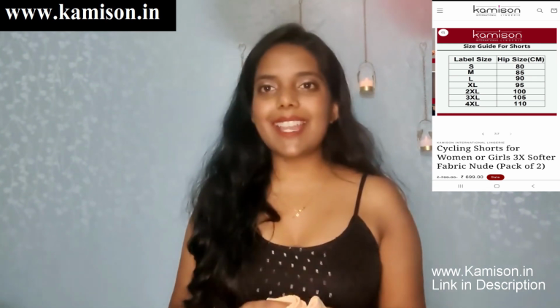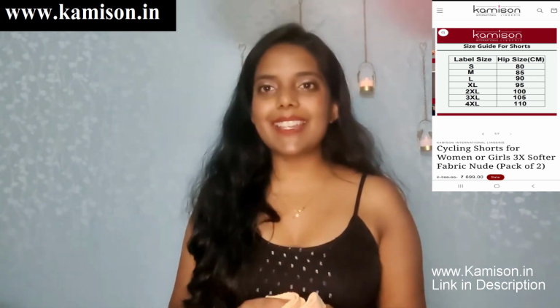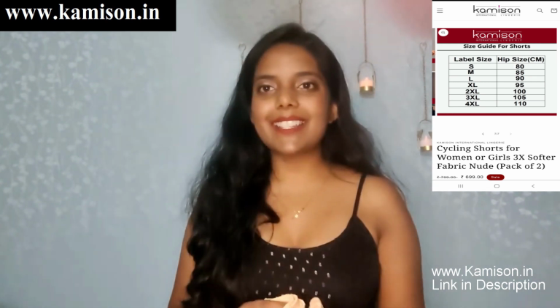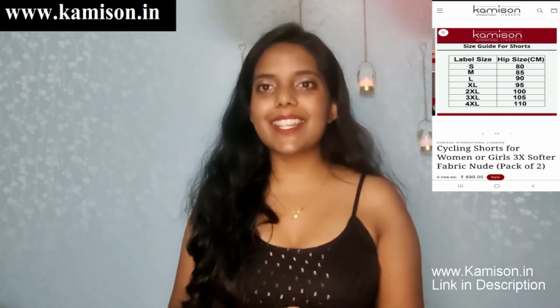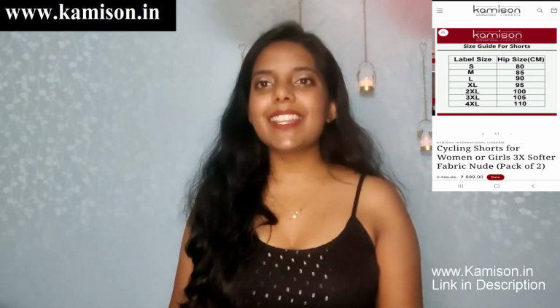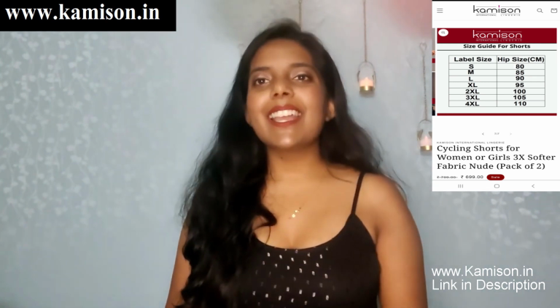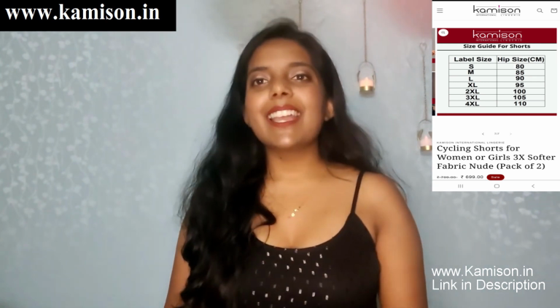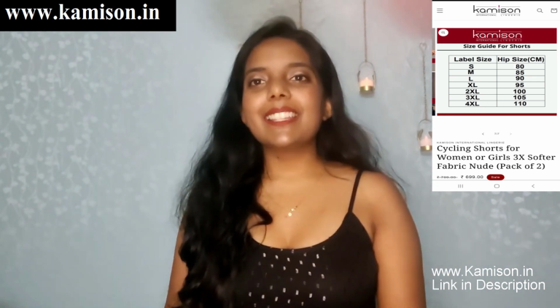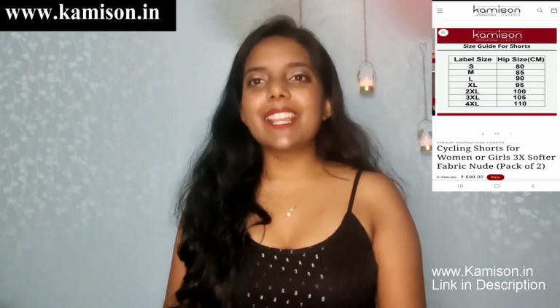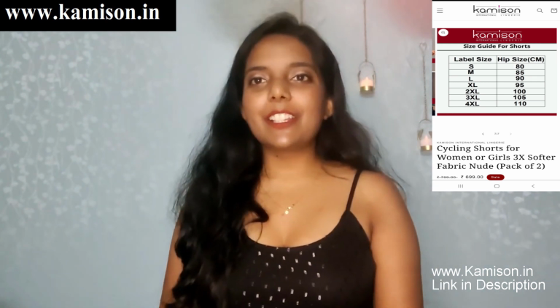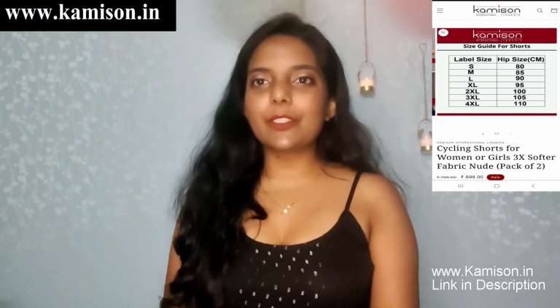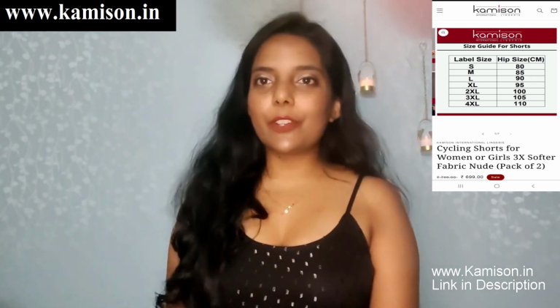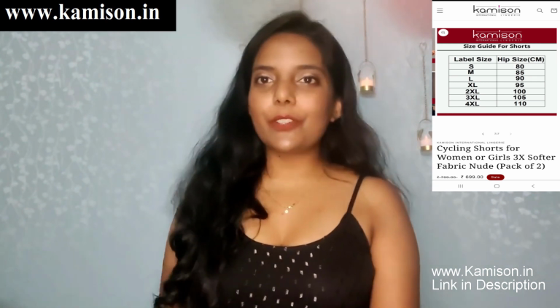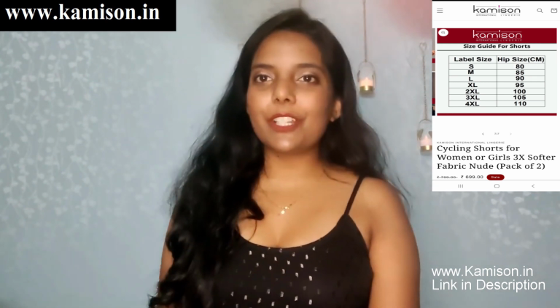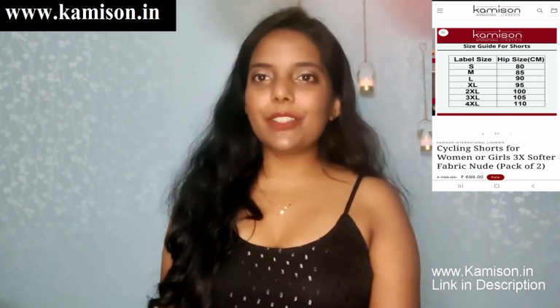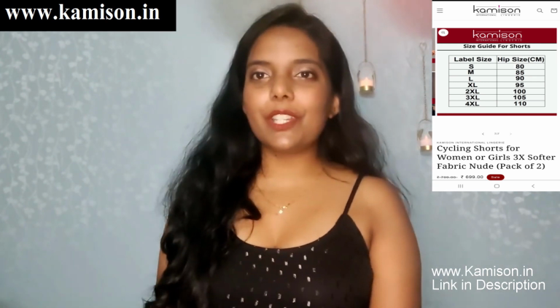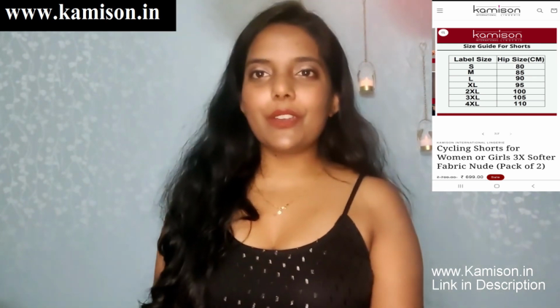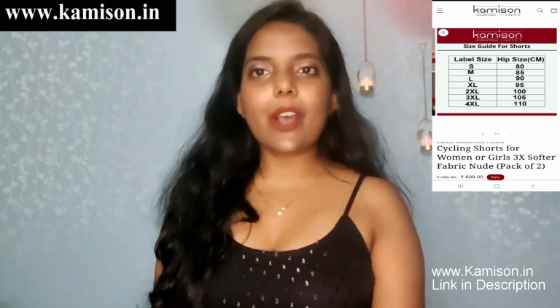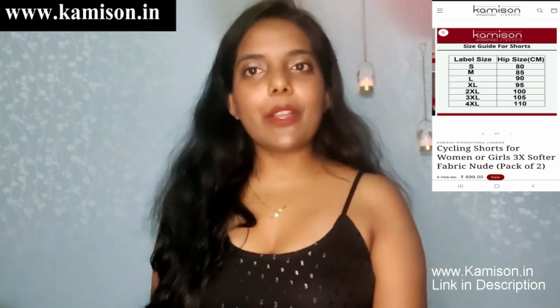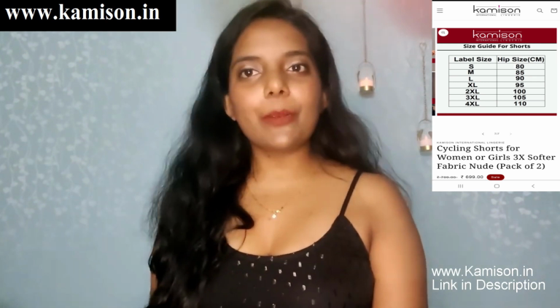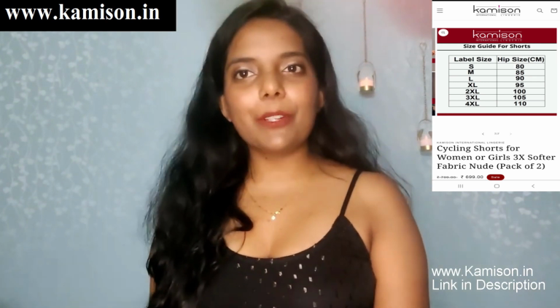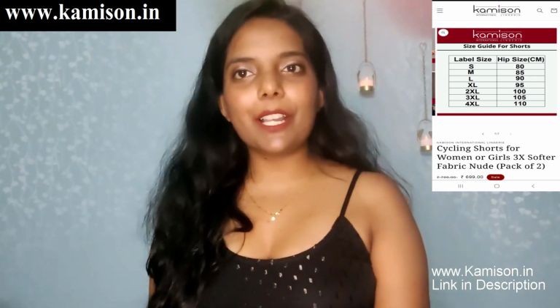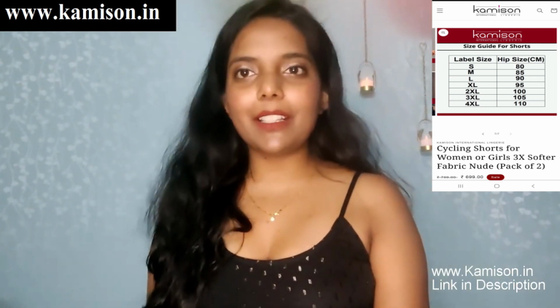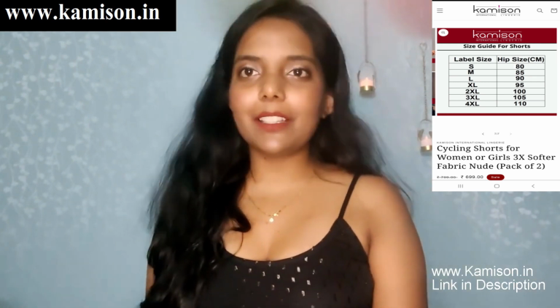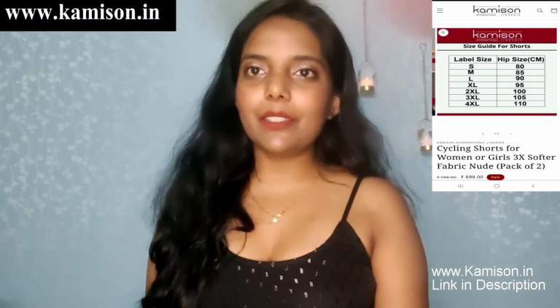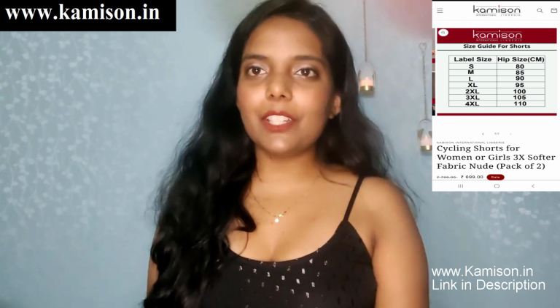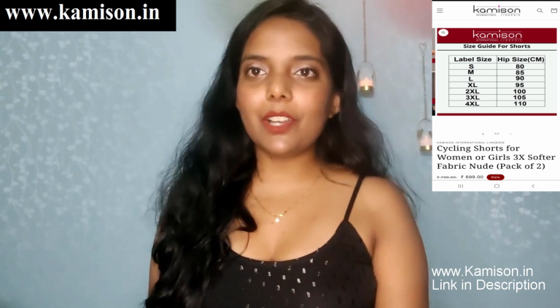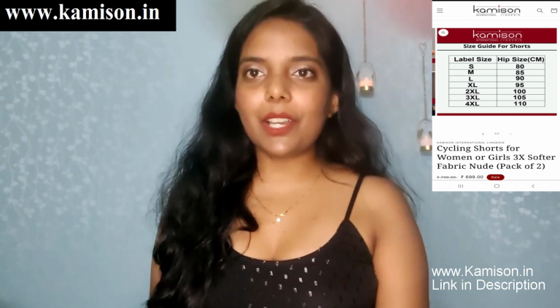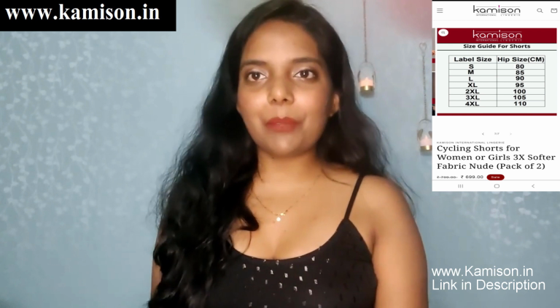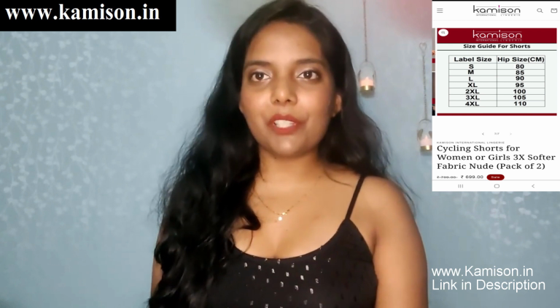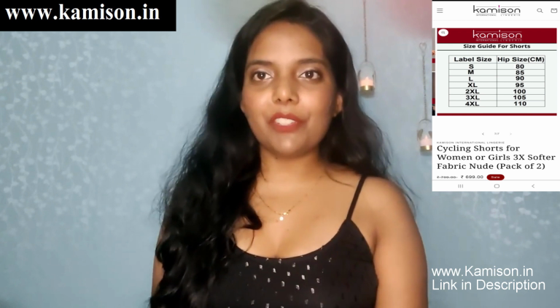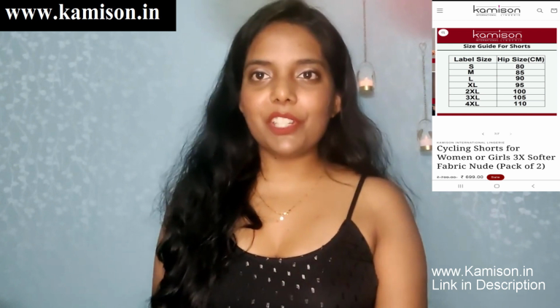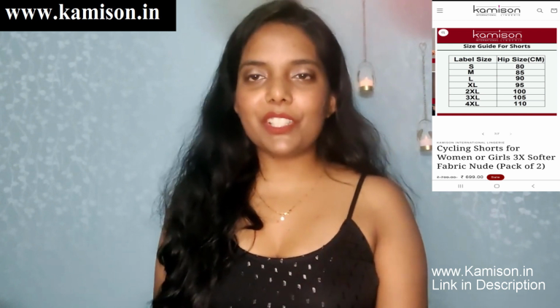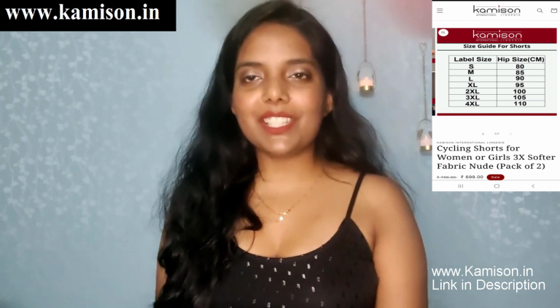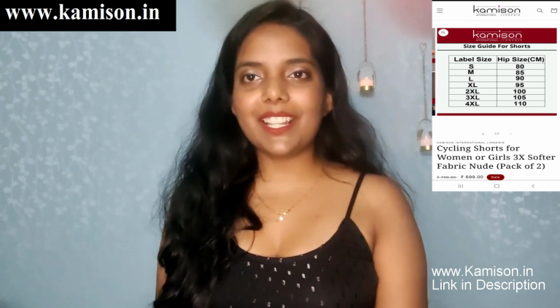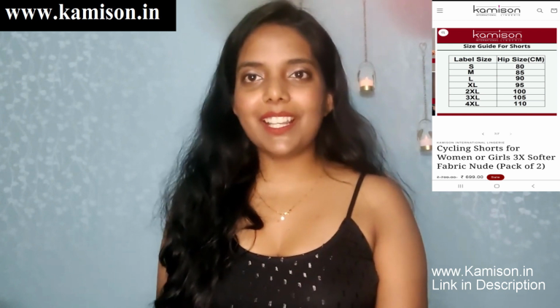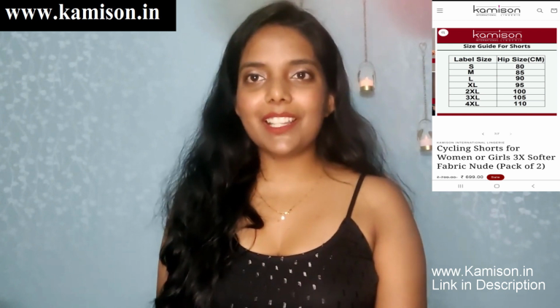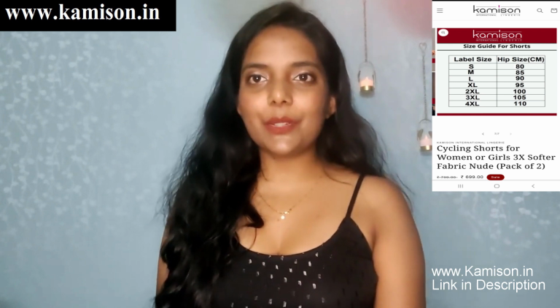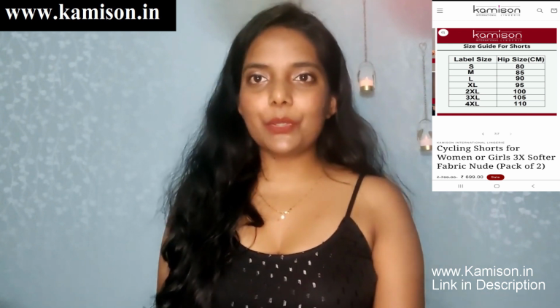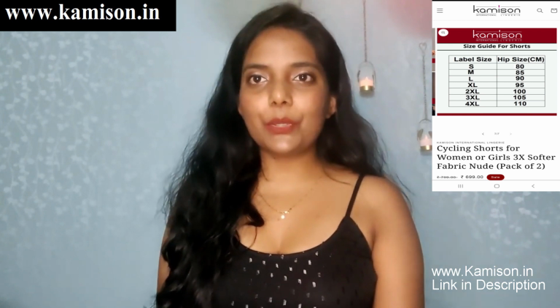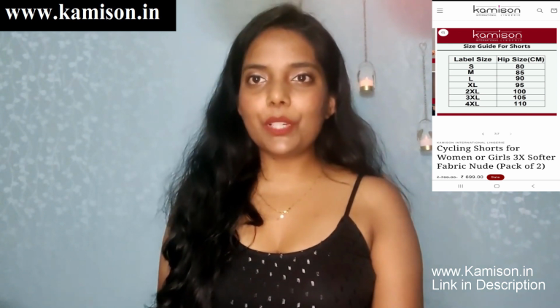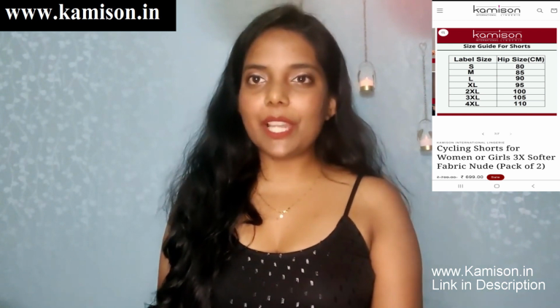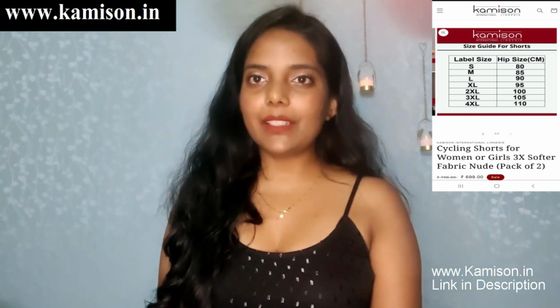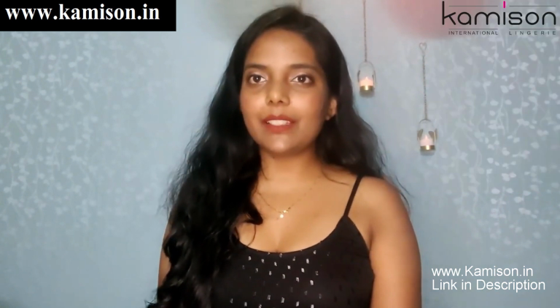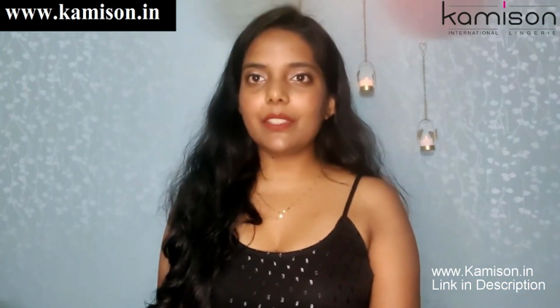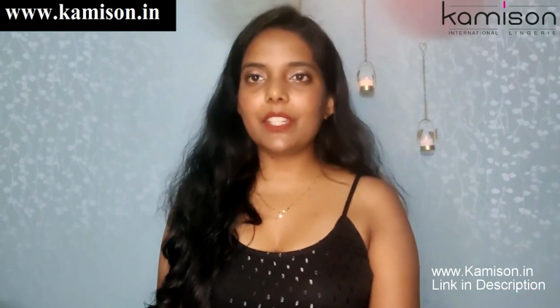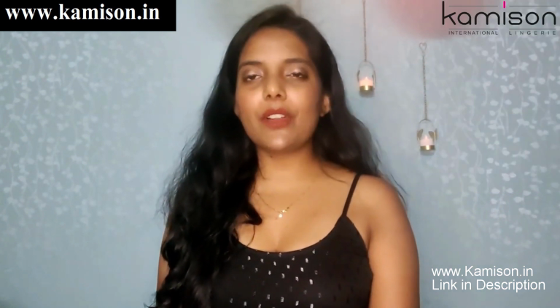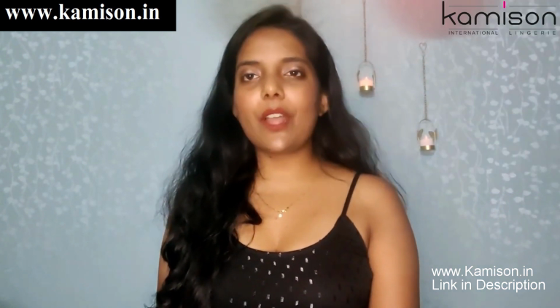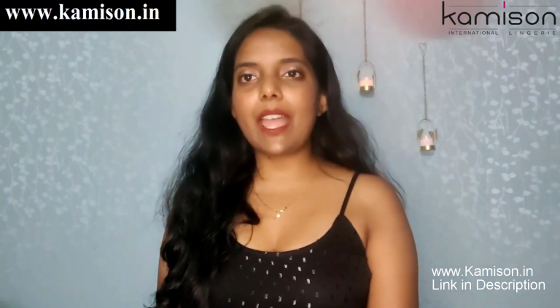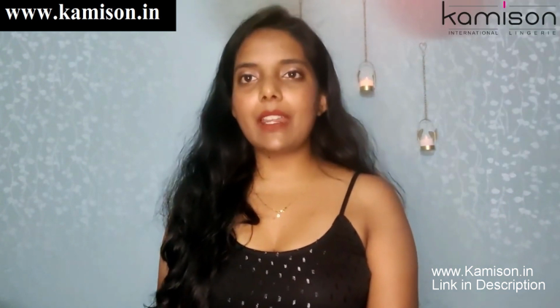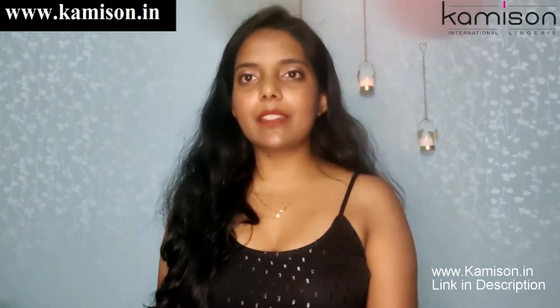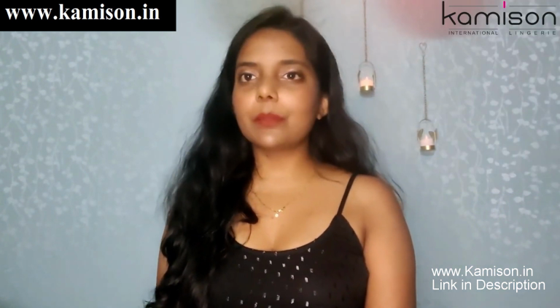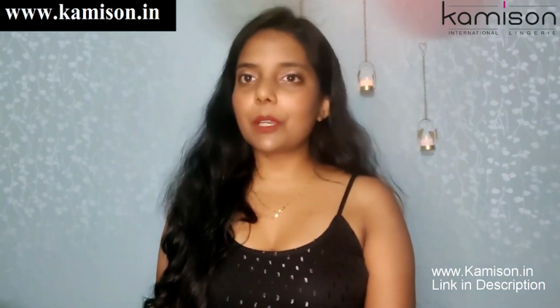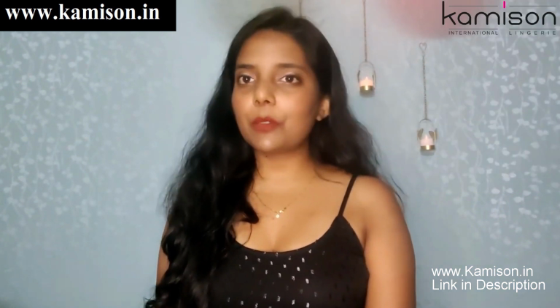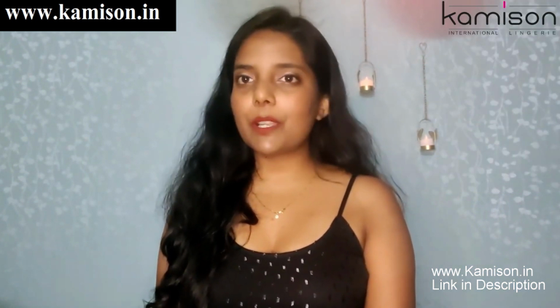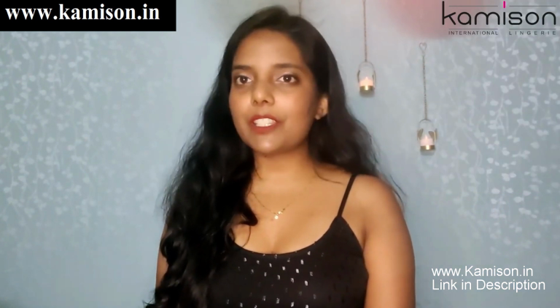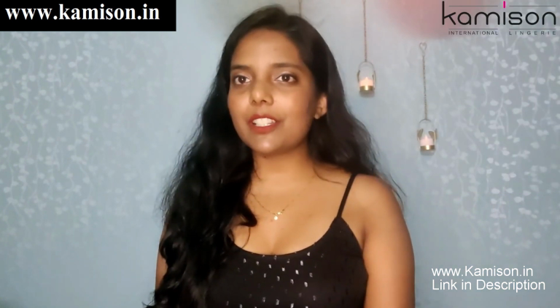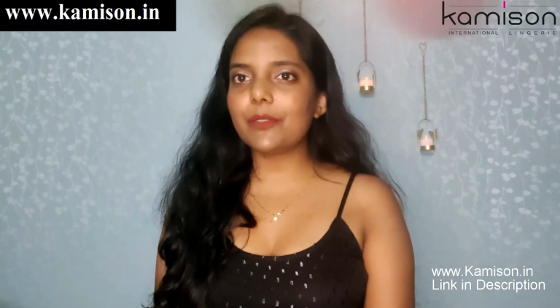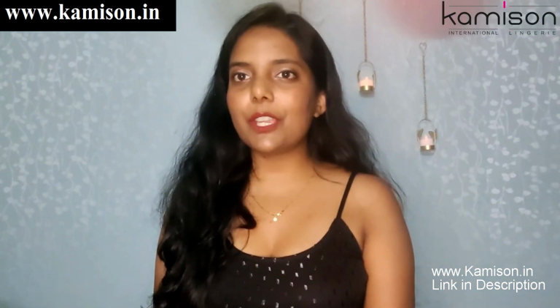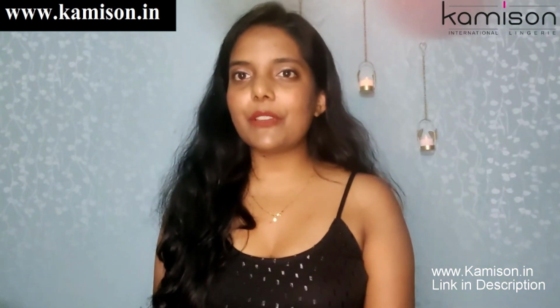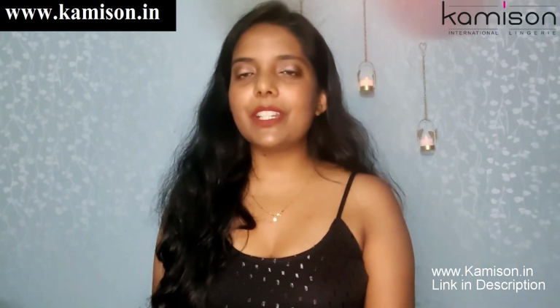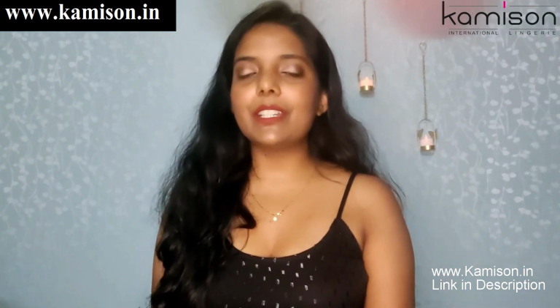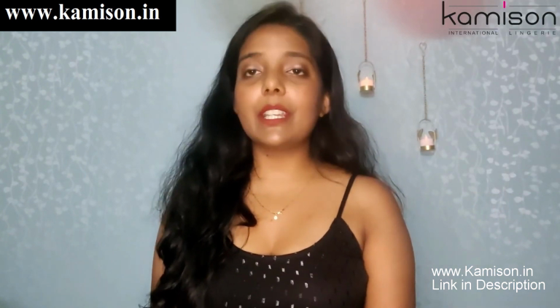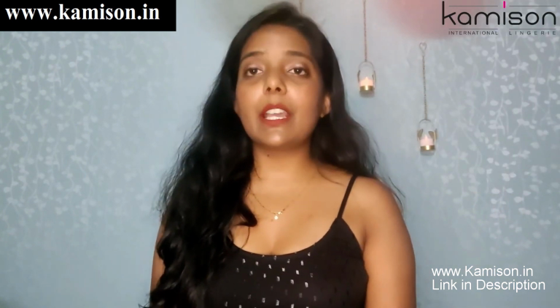That's it for today's video. I hope you liked this video — if you liked it, do like this video and subscribe to my channel if you haven't yet.